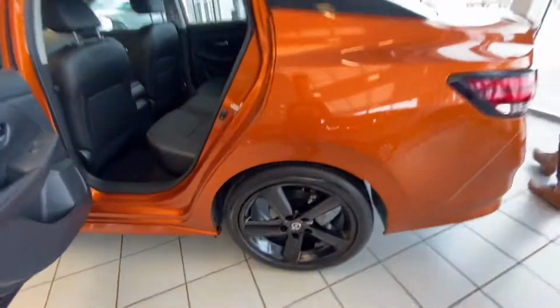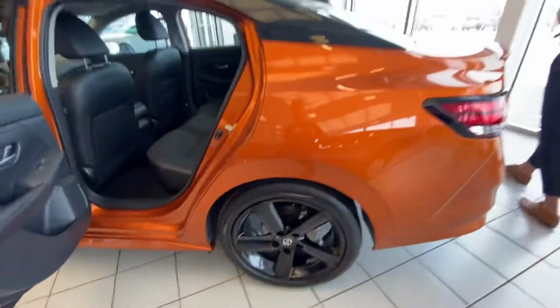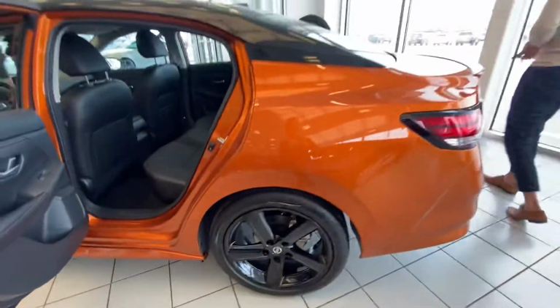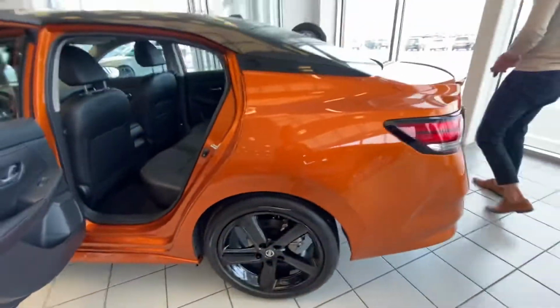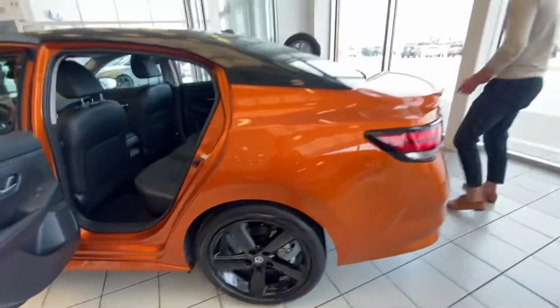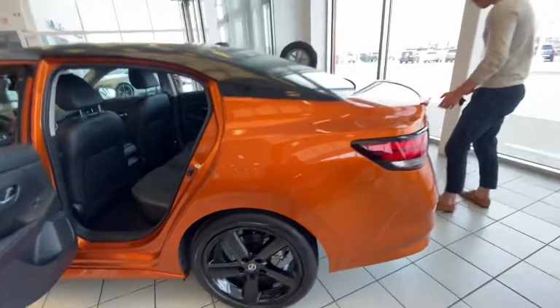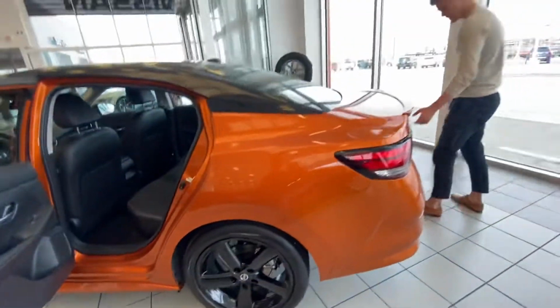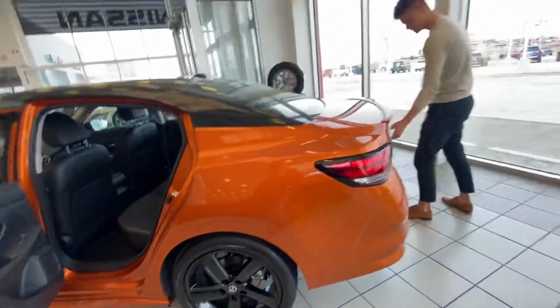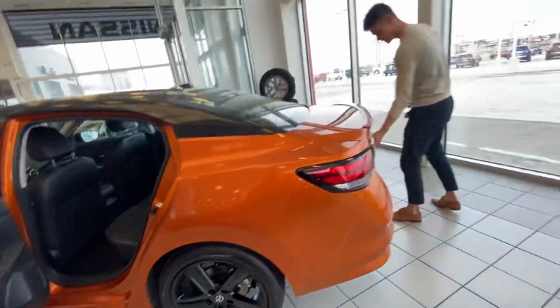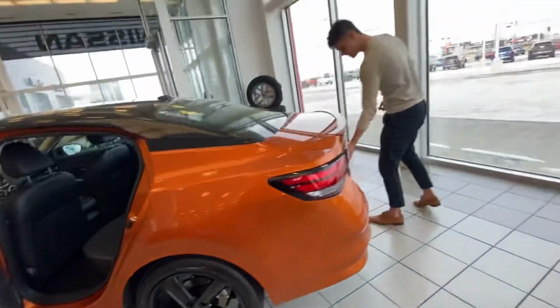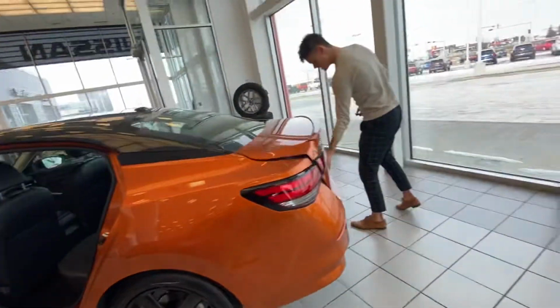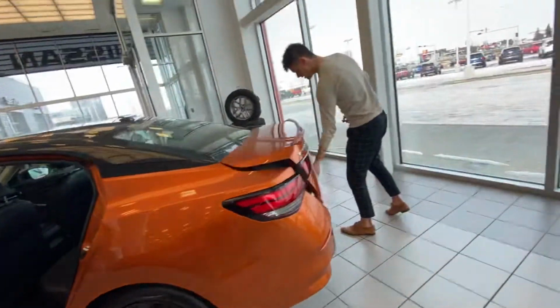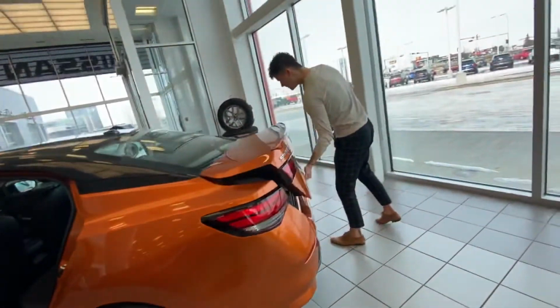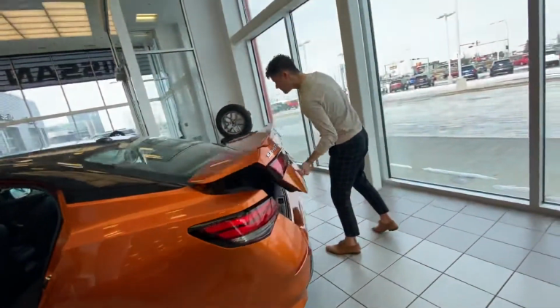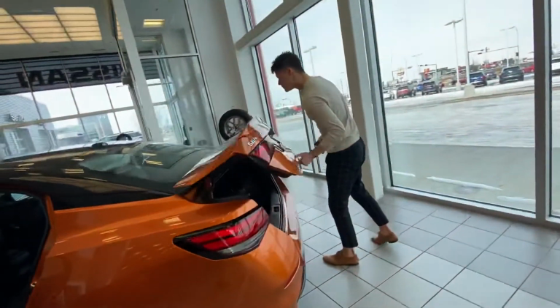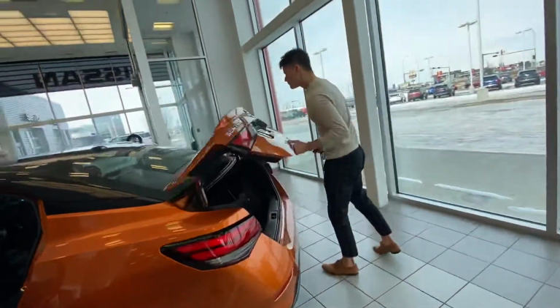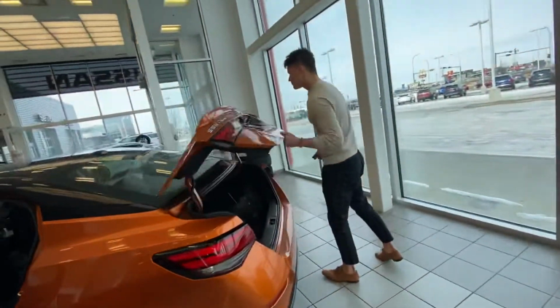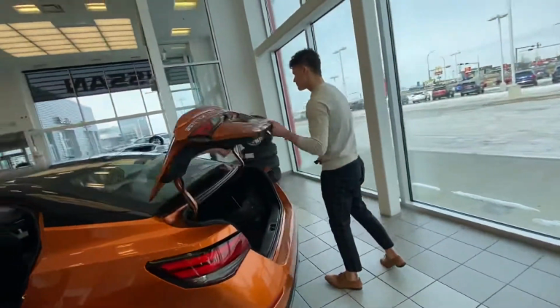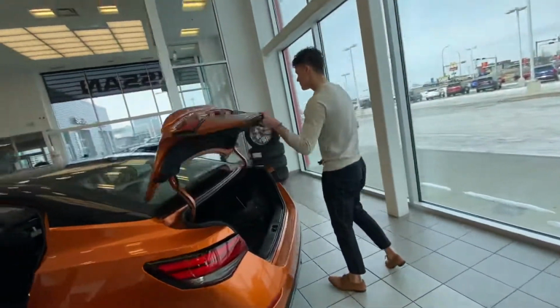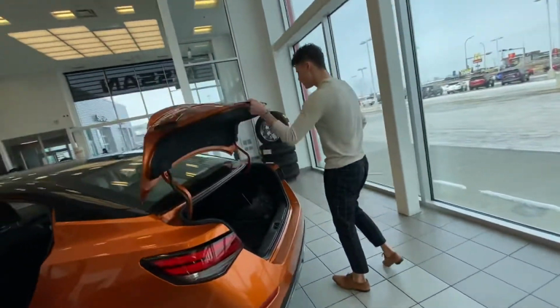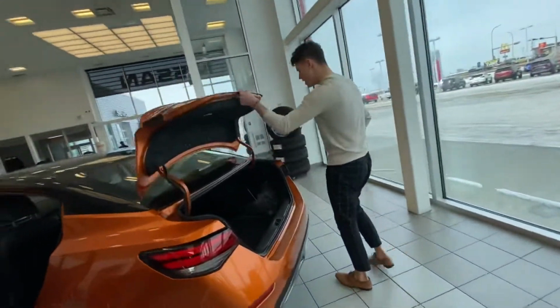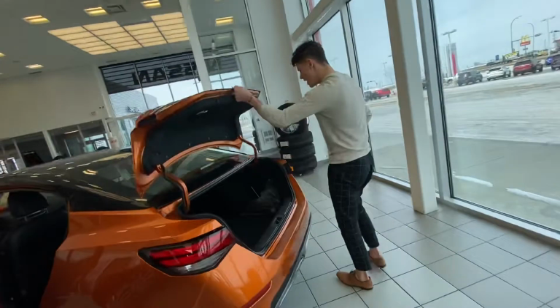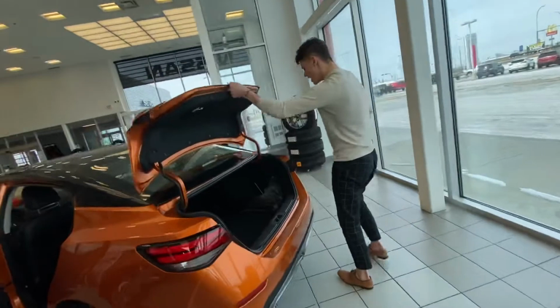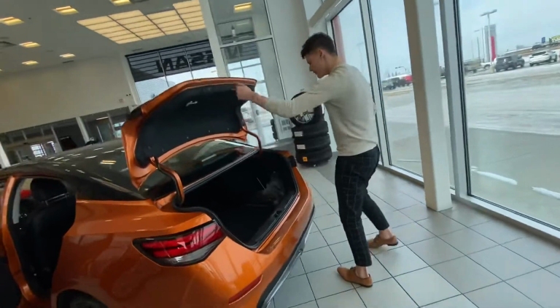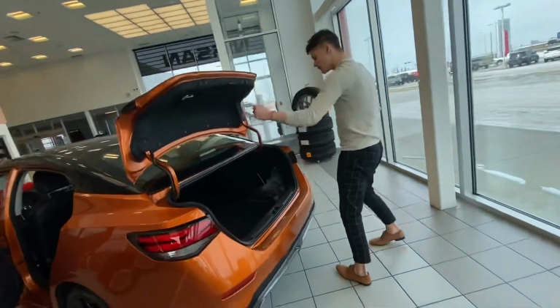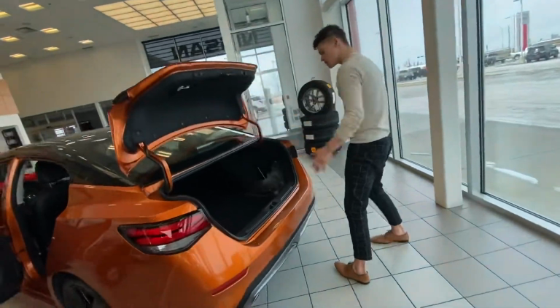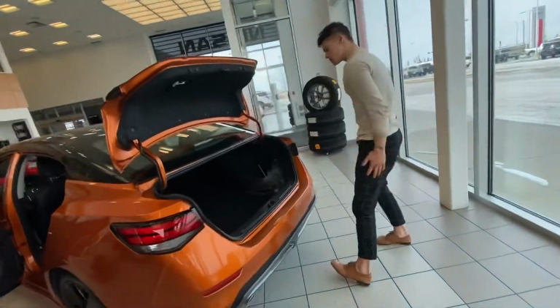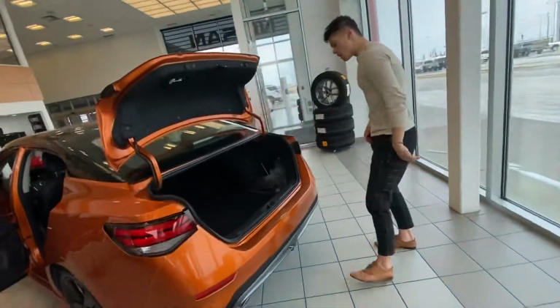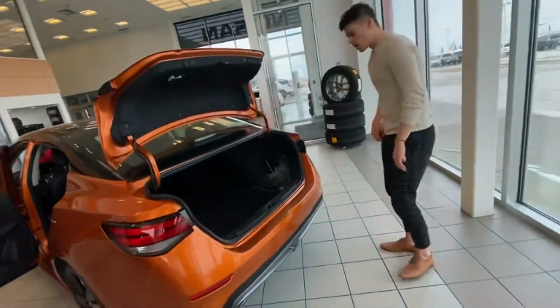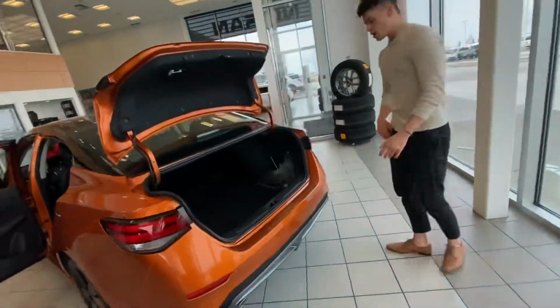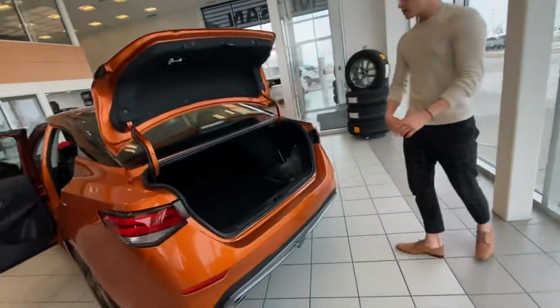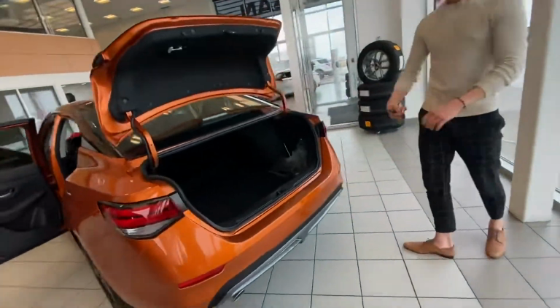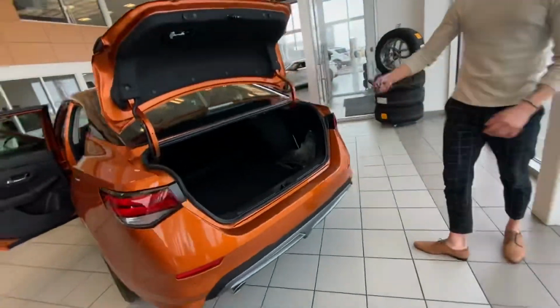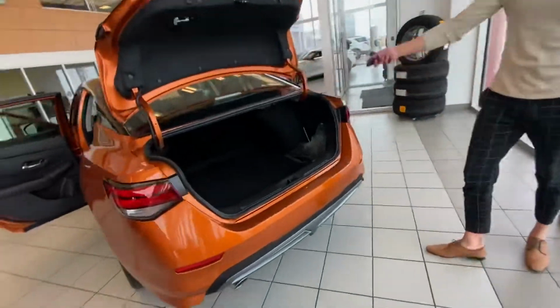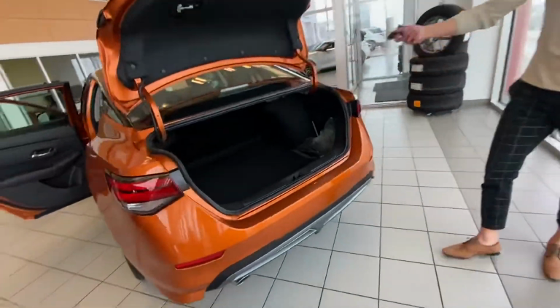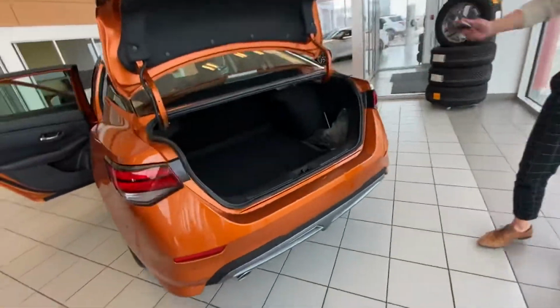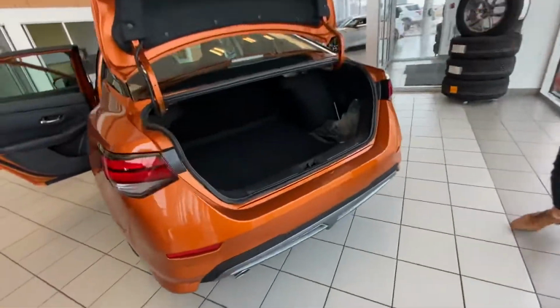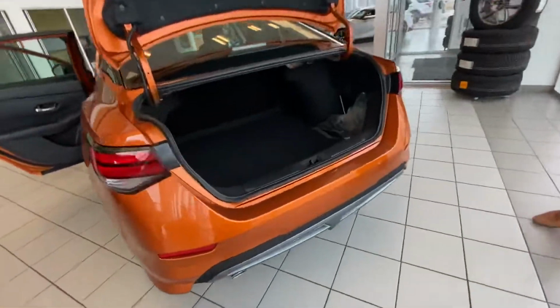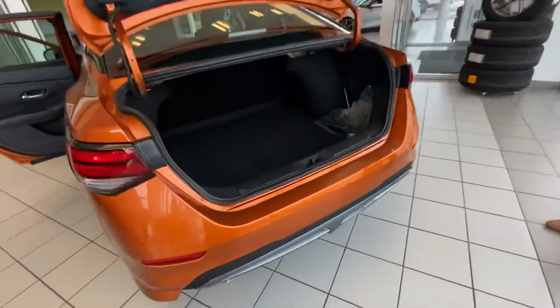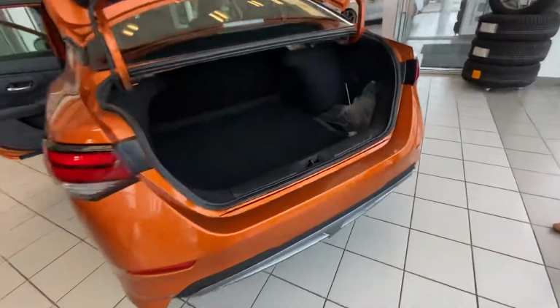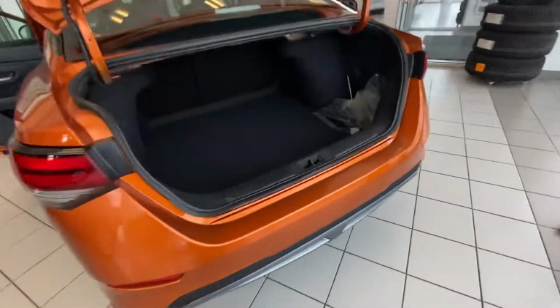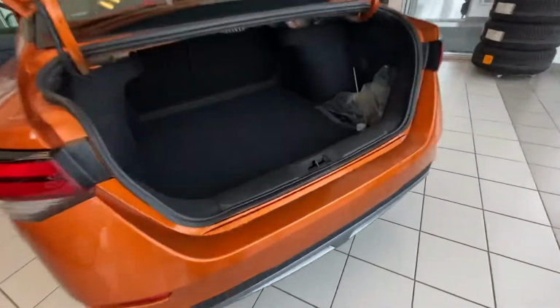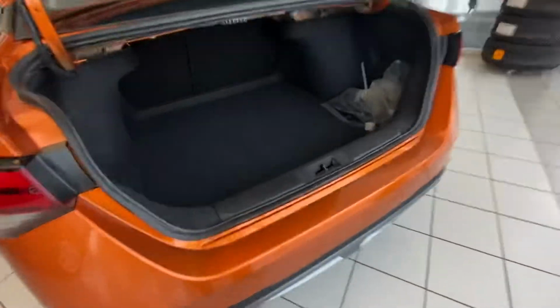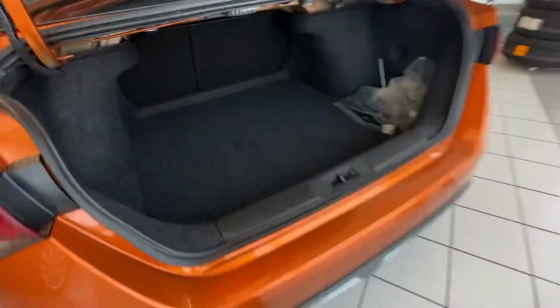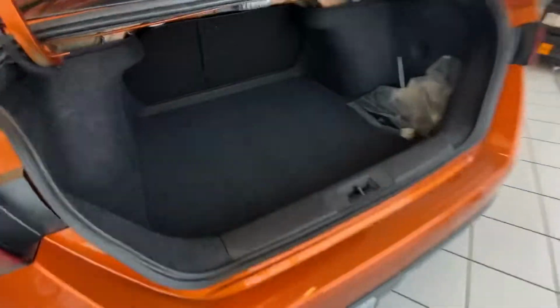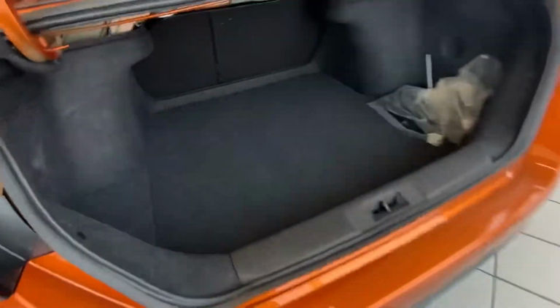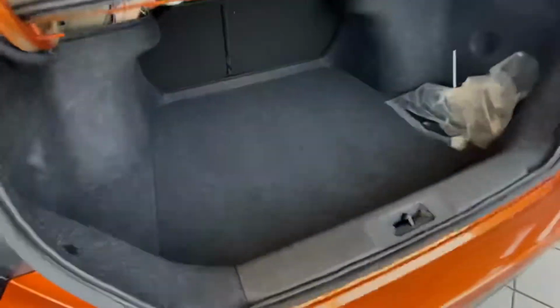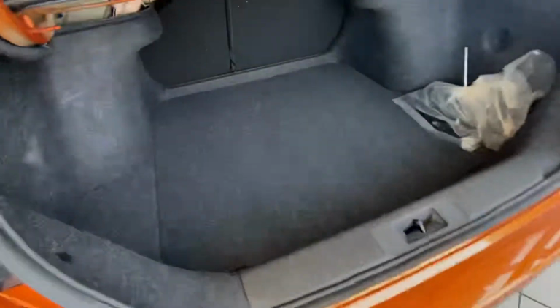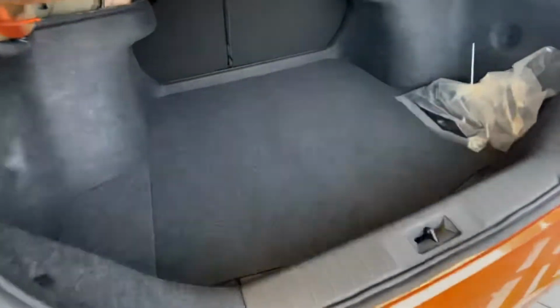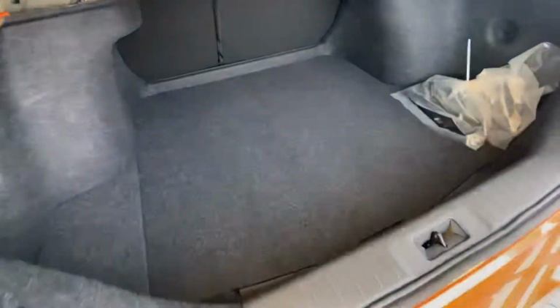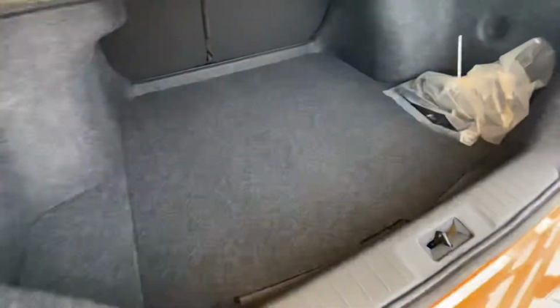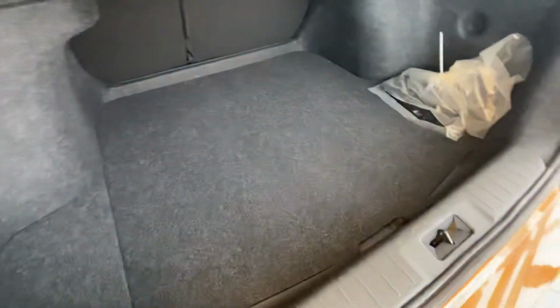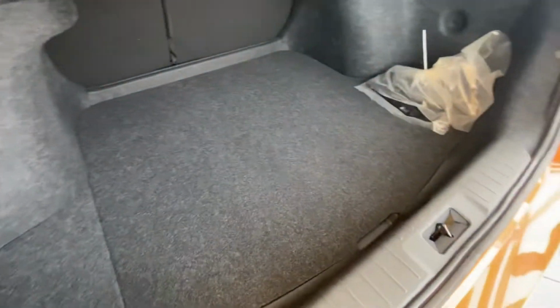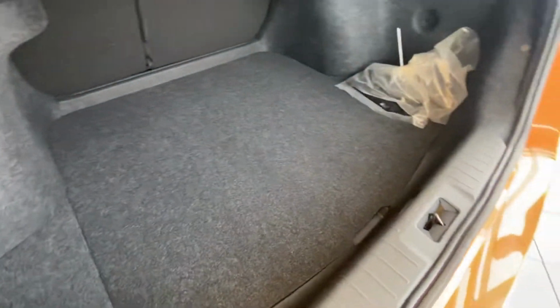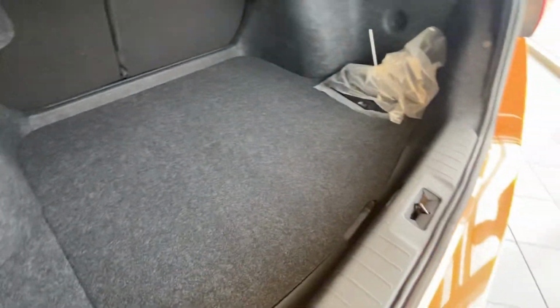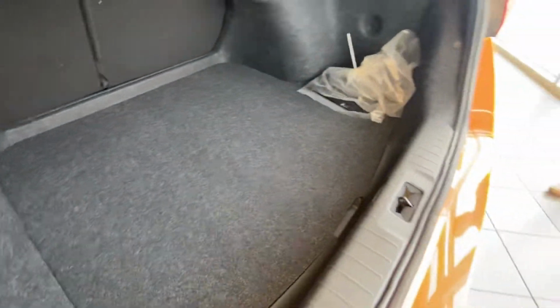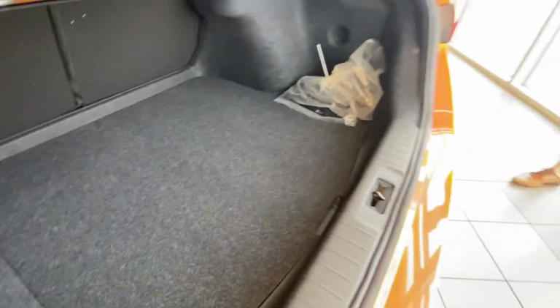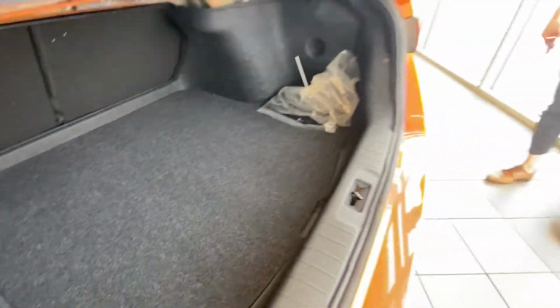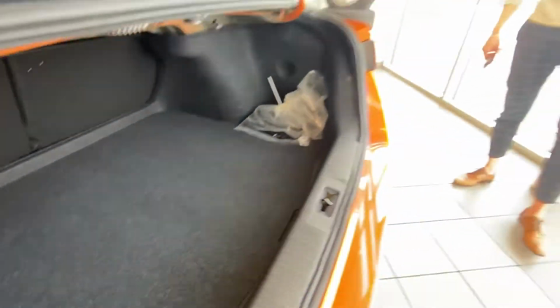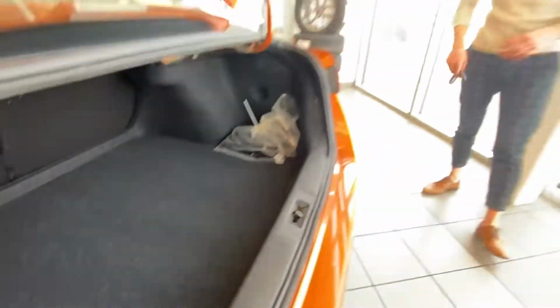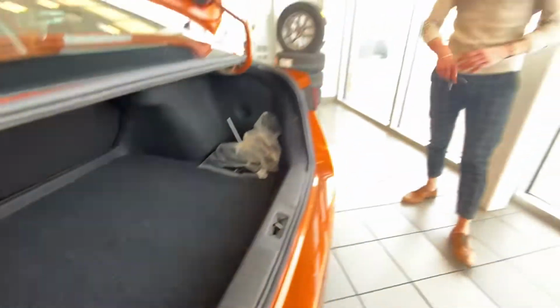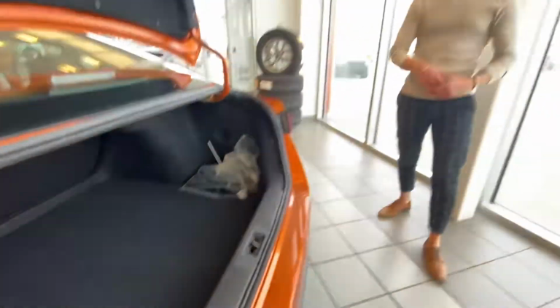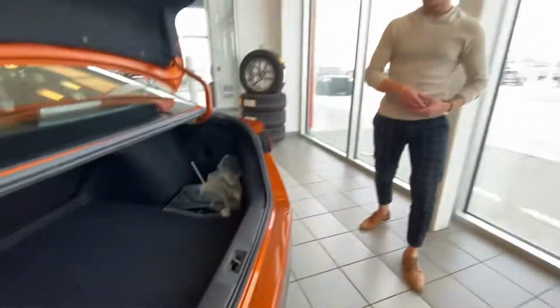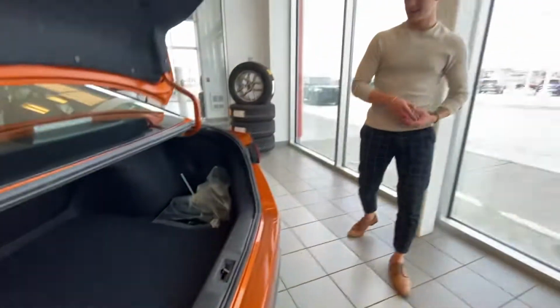In the back here, for a small car there's still a lot of trunk space, so you're never going to have issues fitting stuff back there.